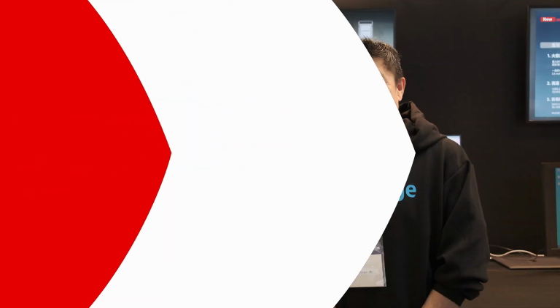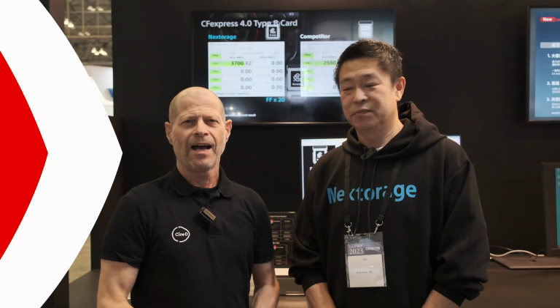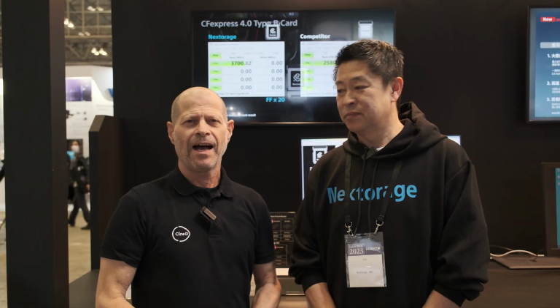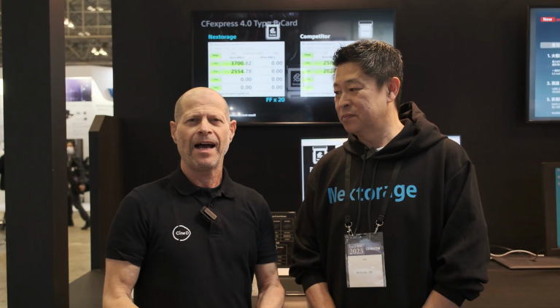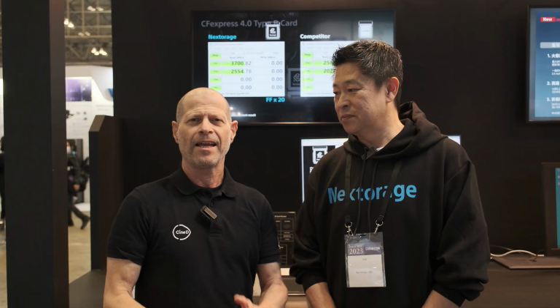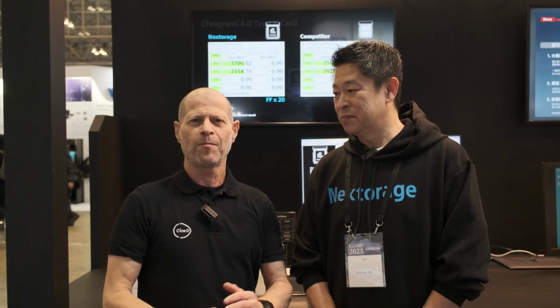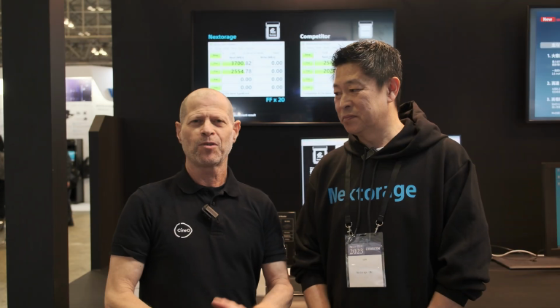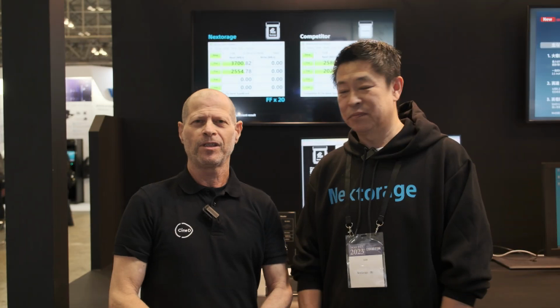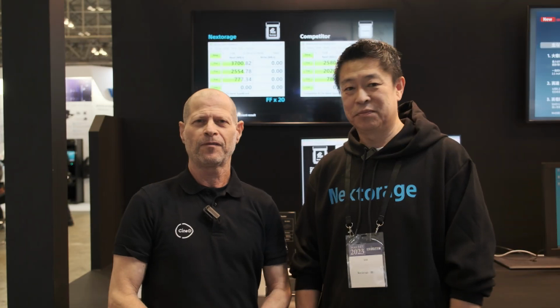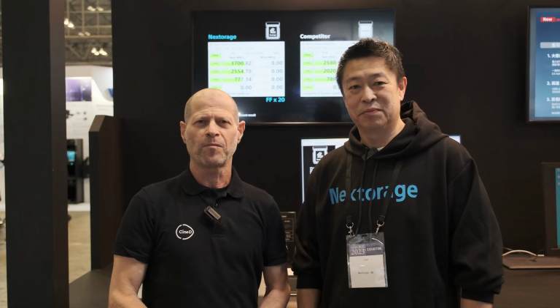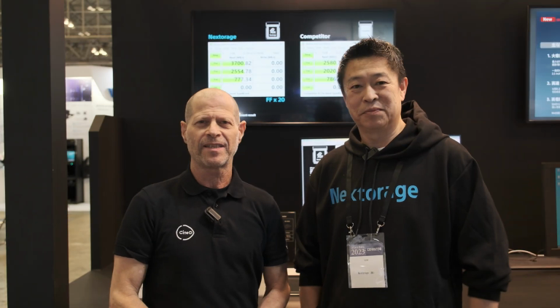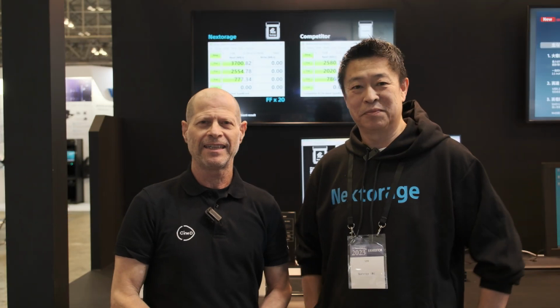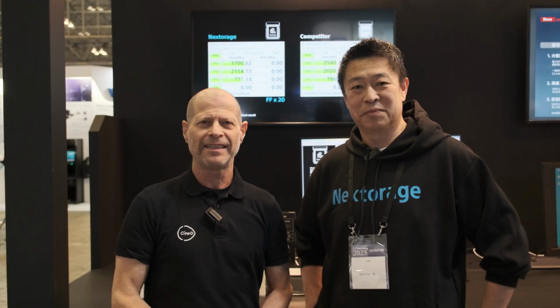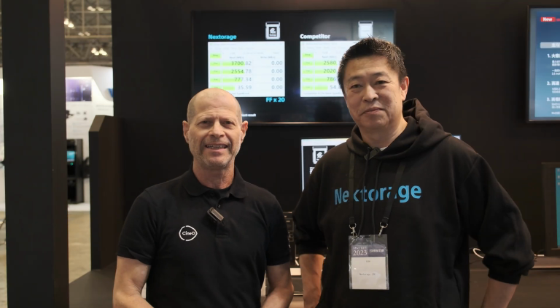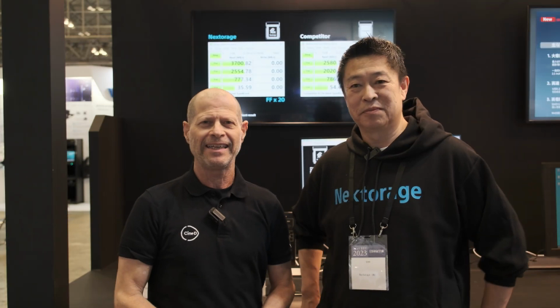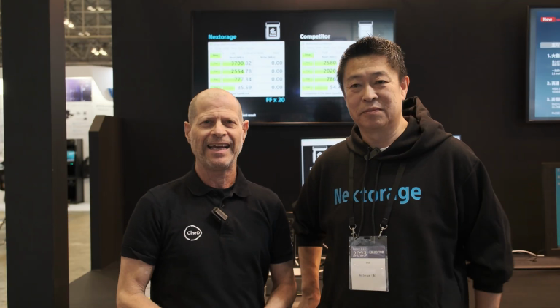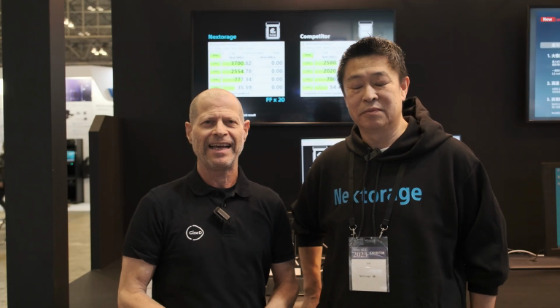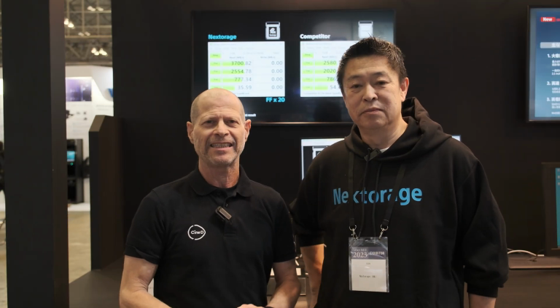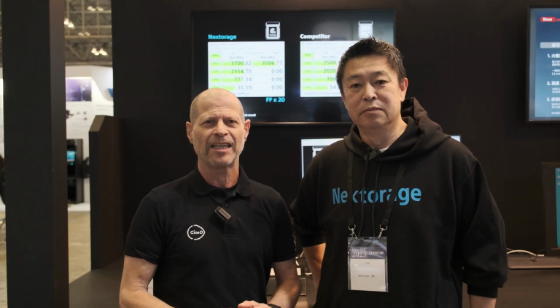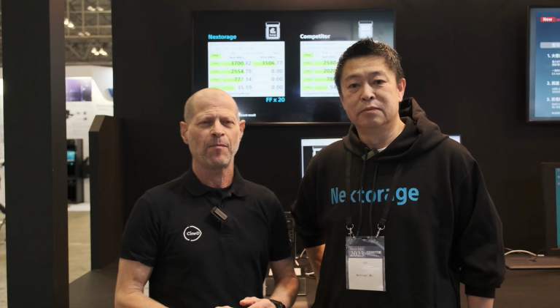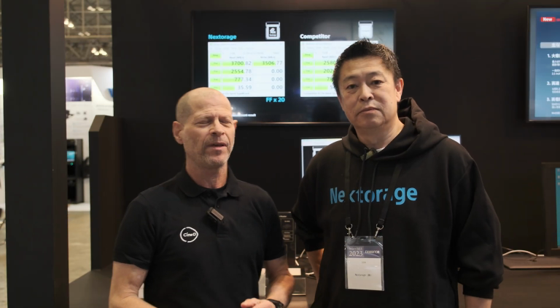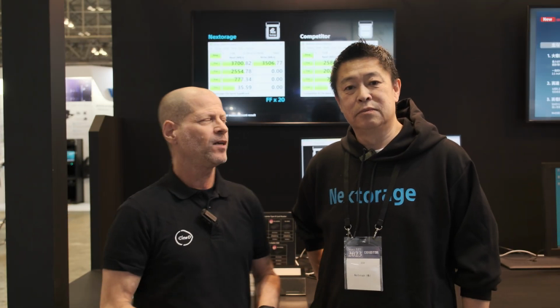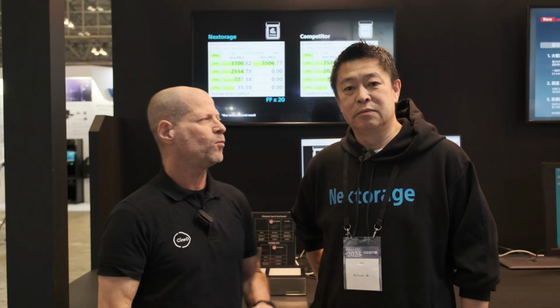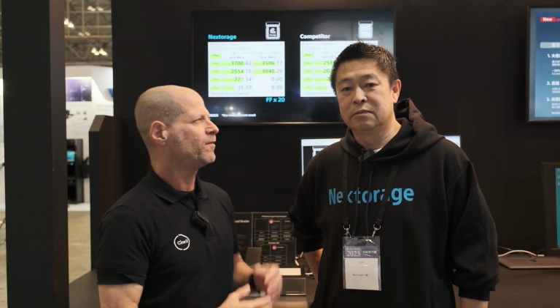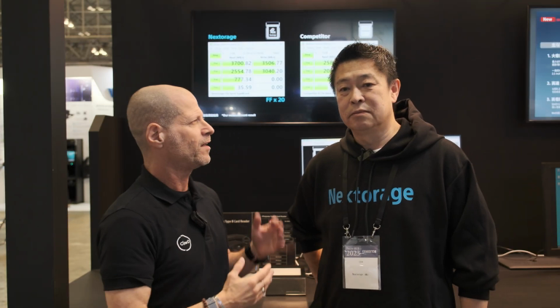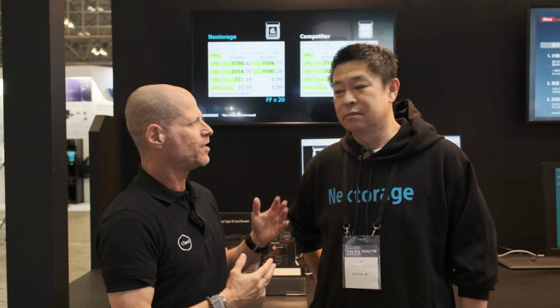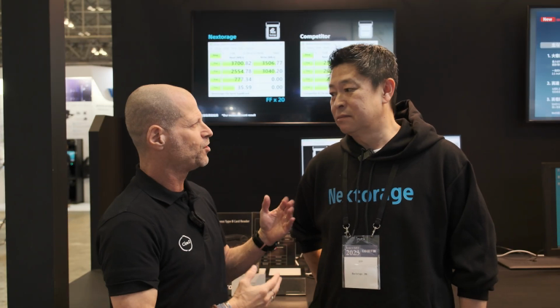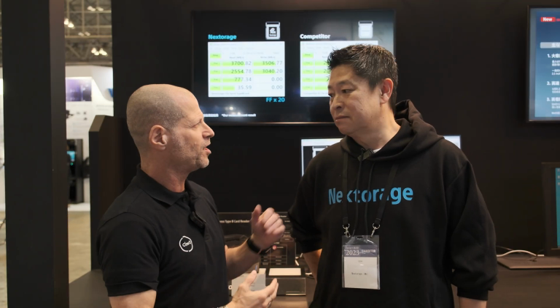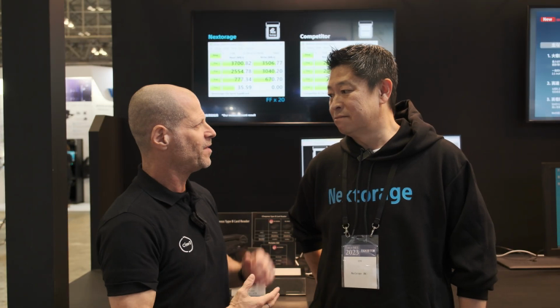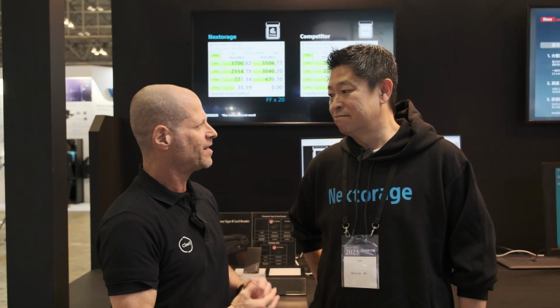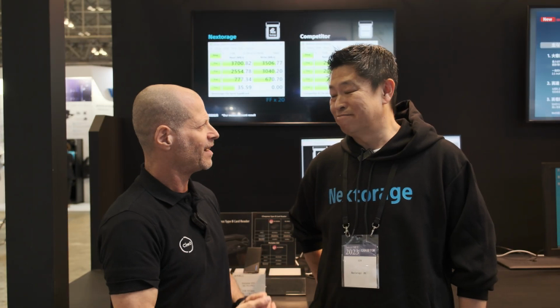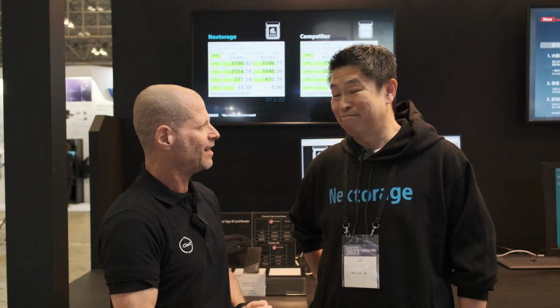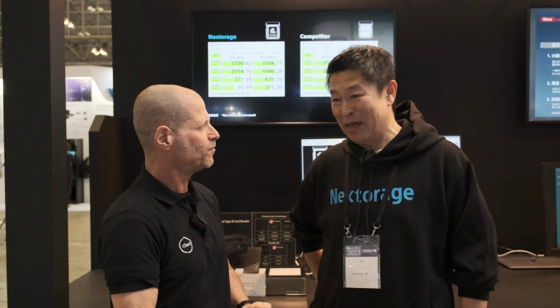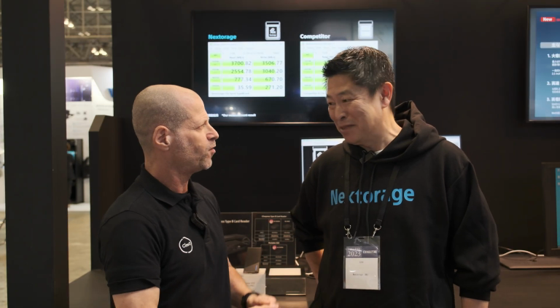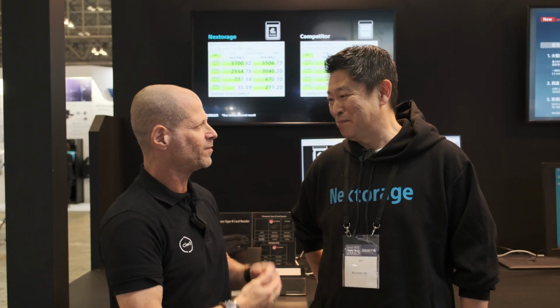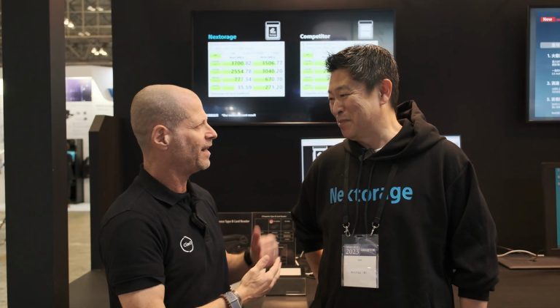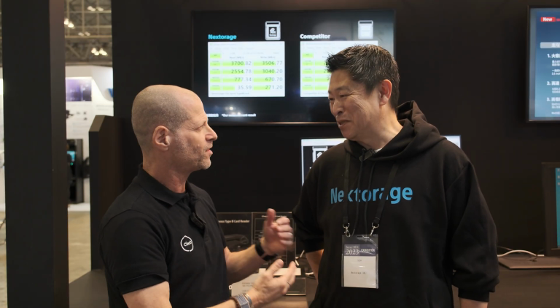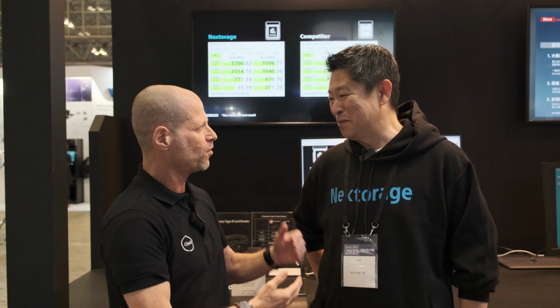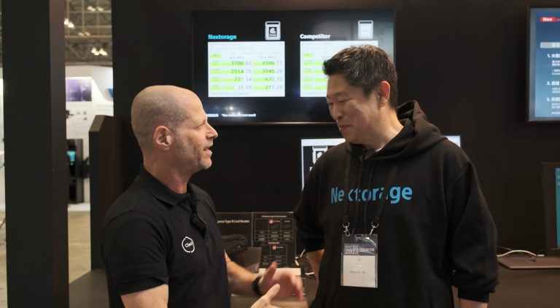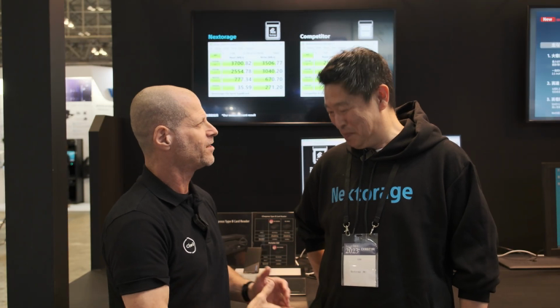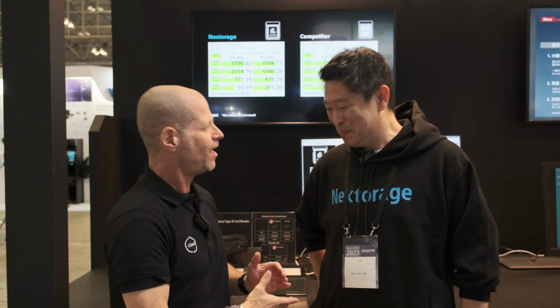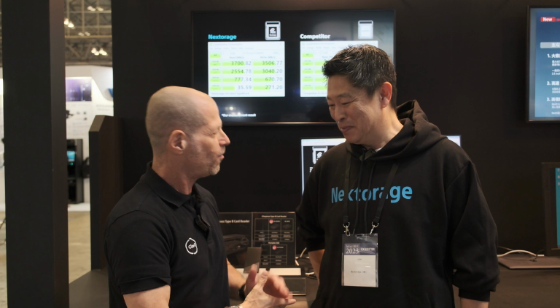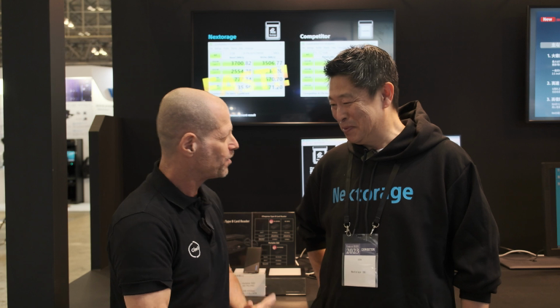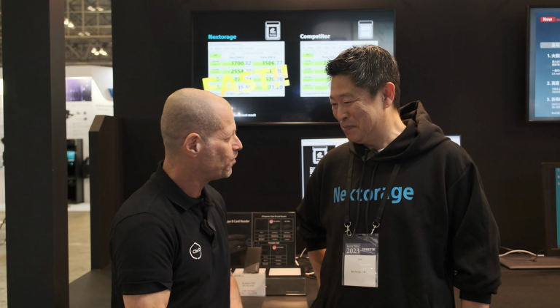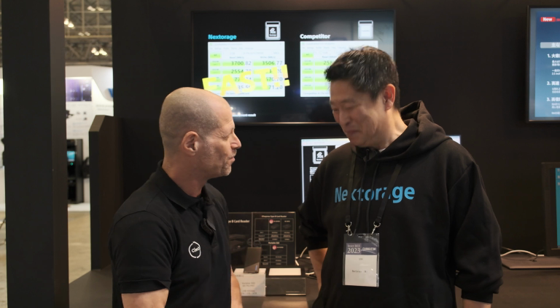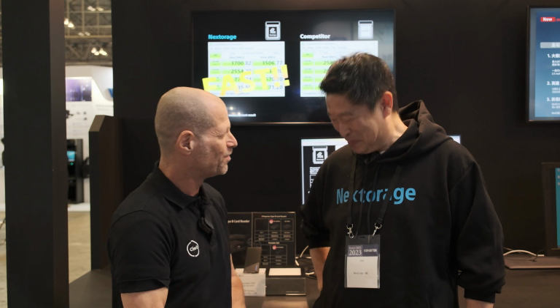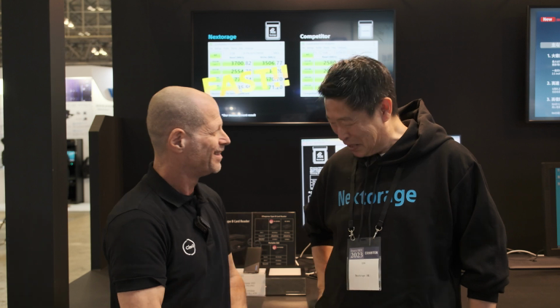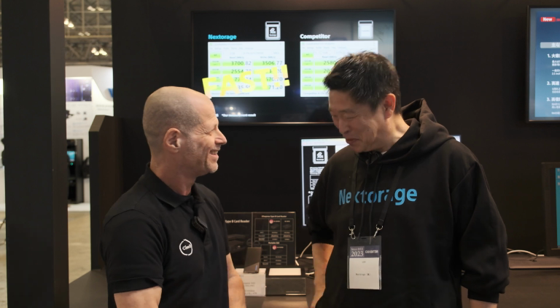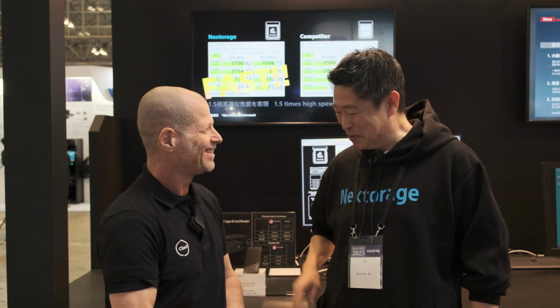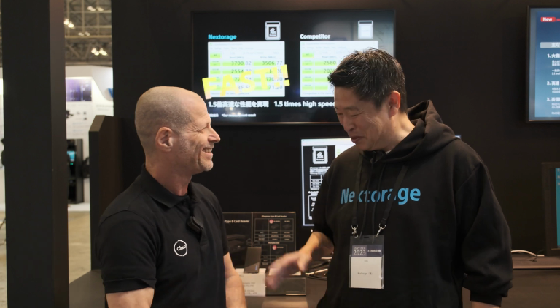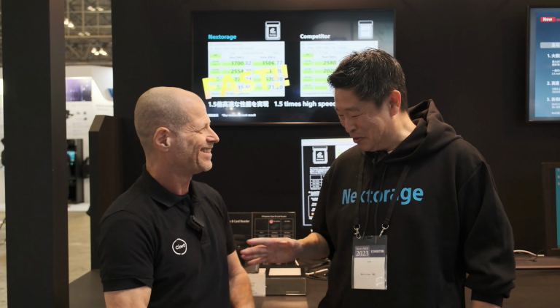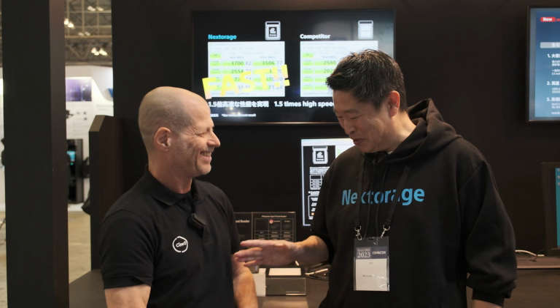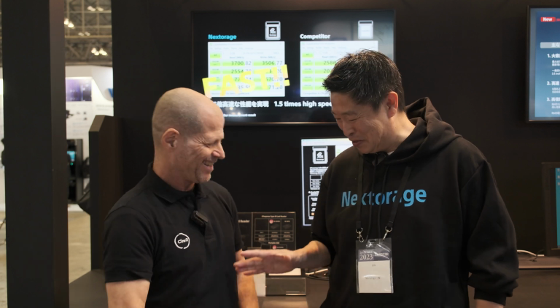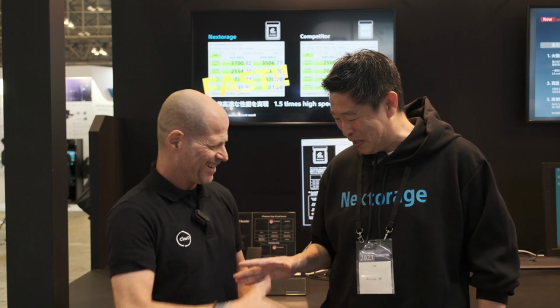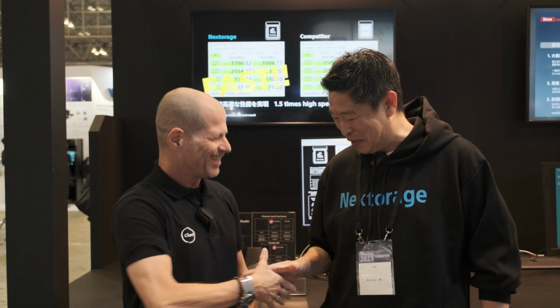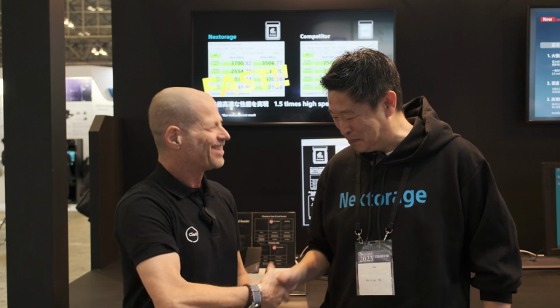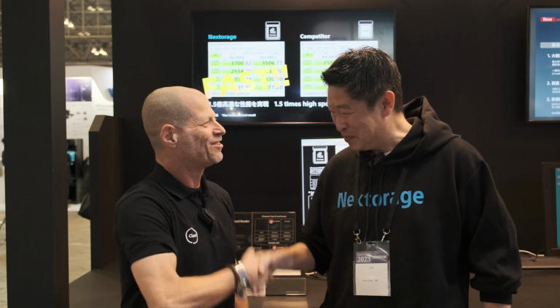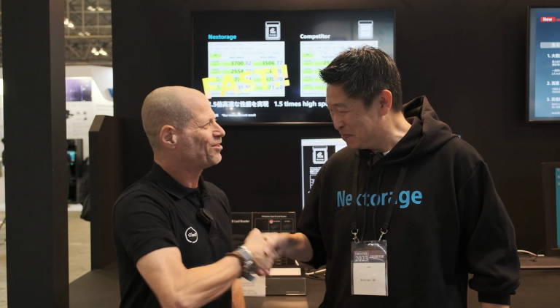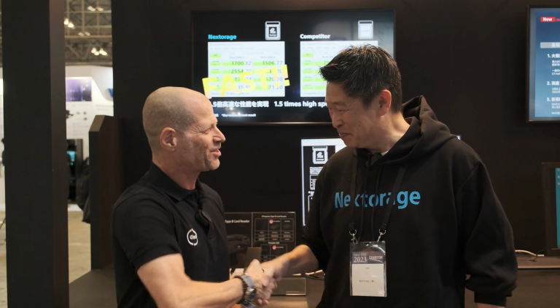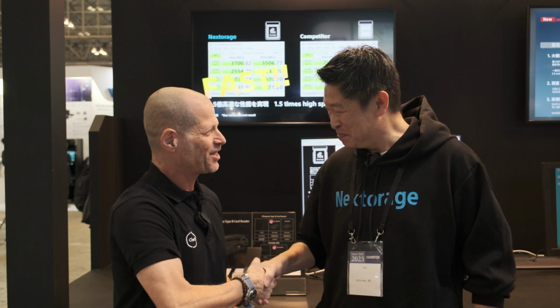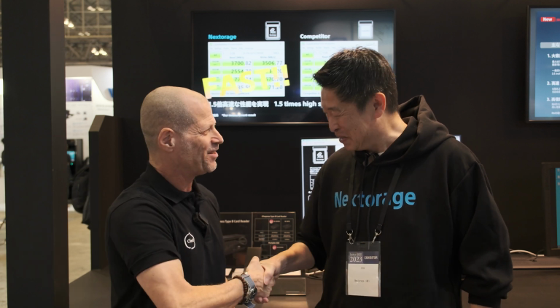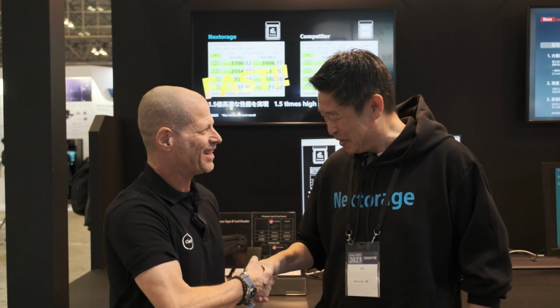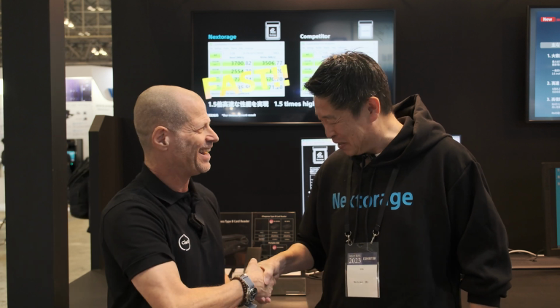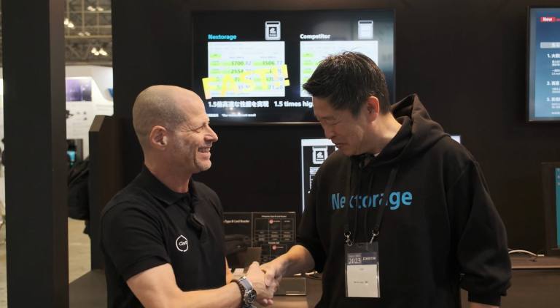Hi, I'm Johnny from CineD, and I'm here with Jimmy-san from Next to Rage. Nice to meet you, good to see you again.